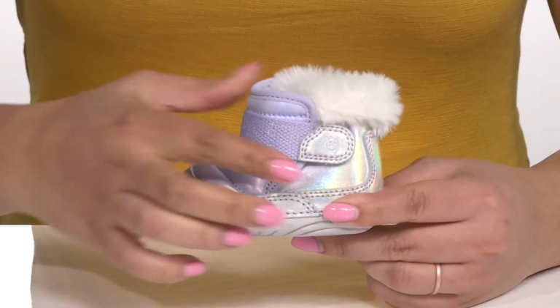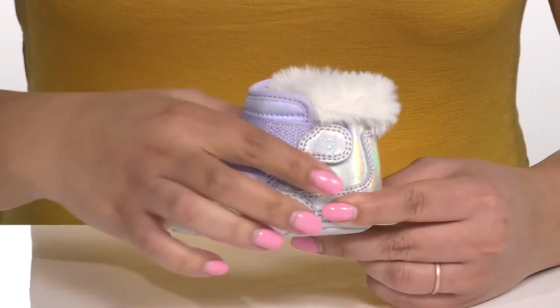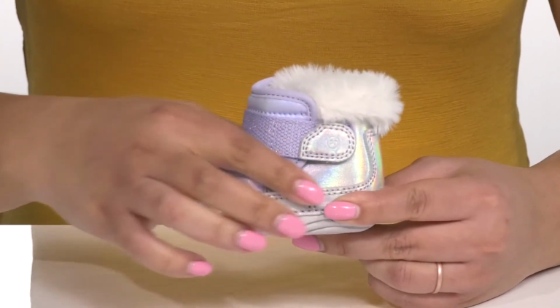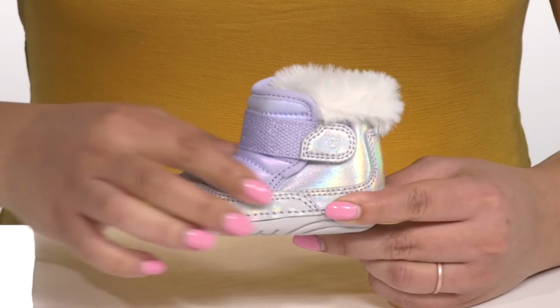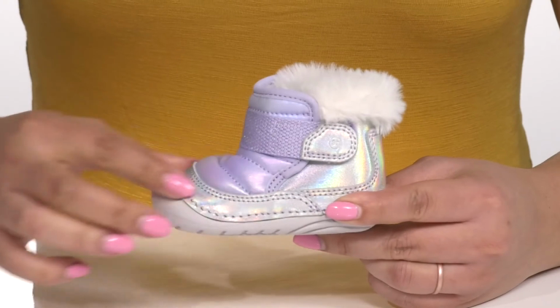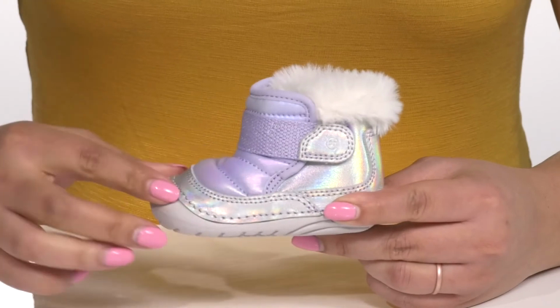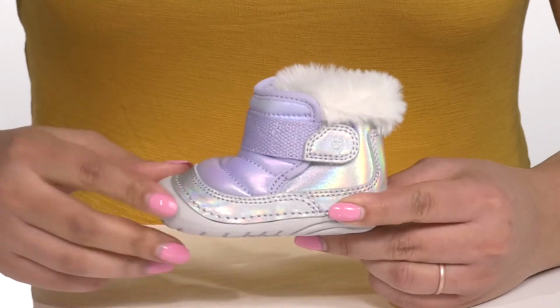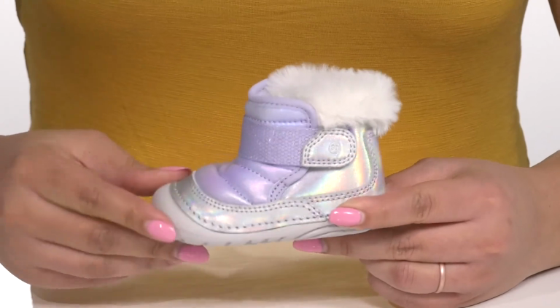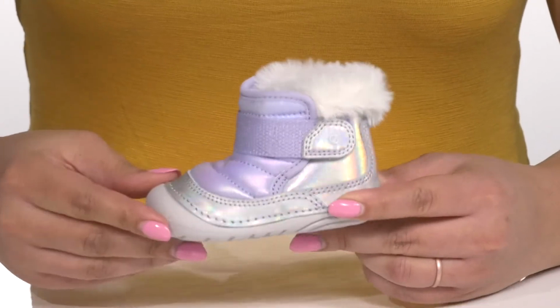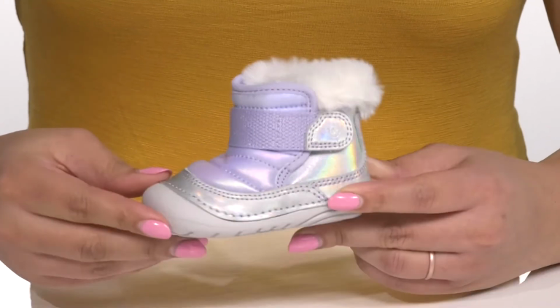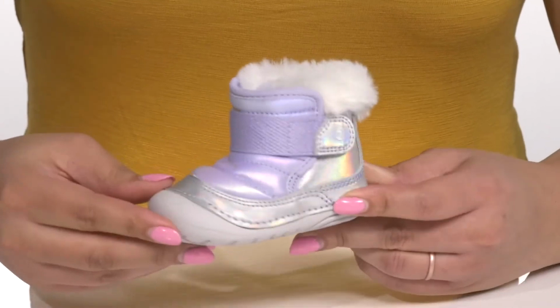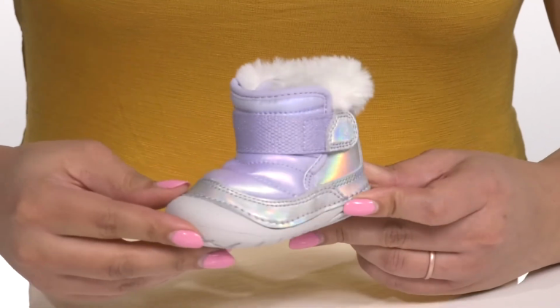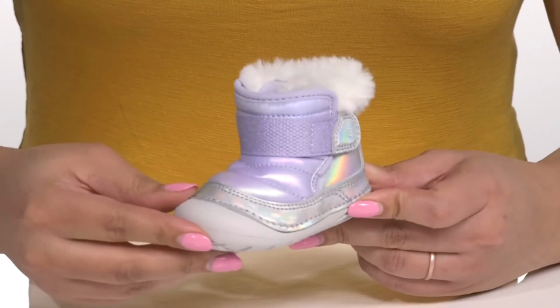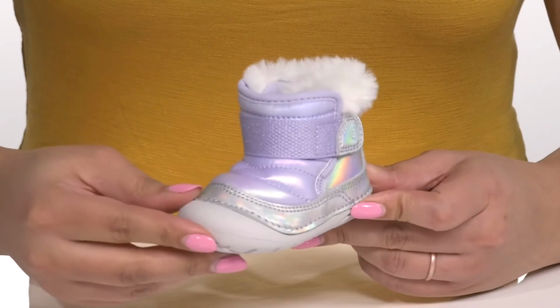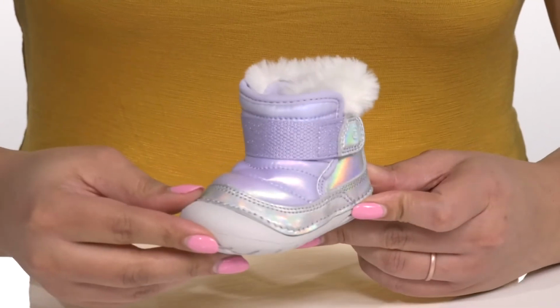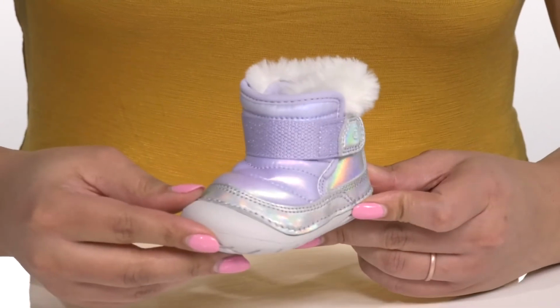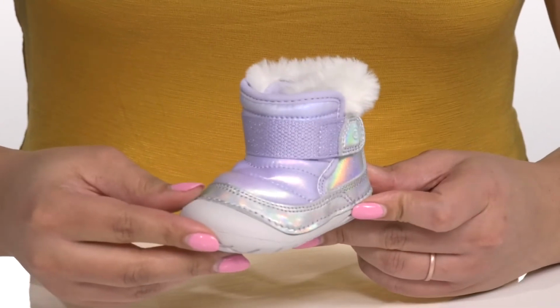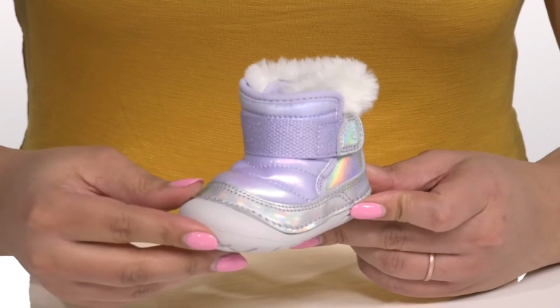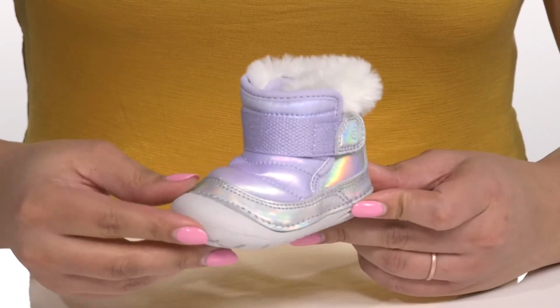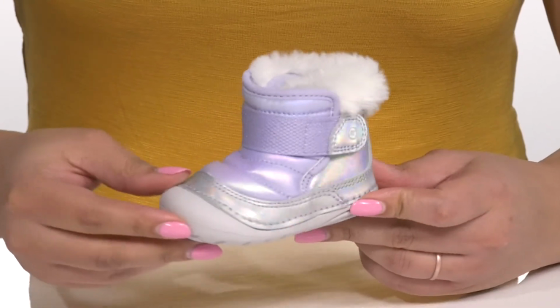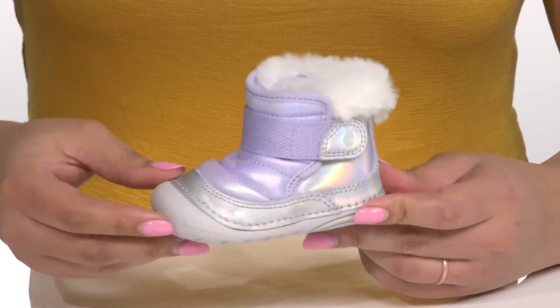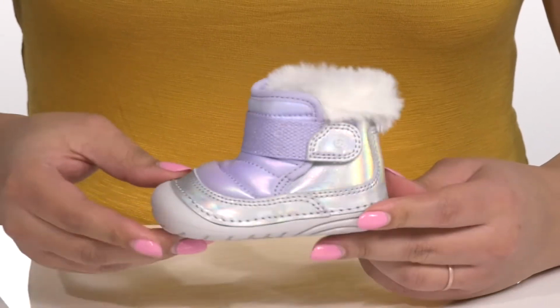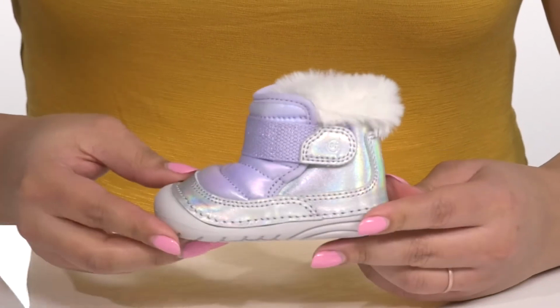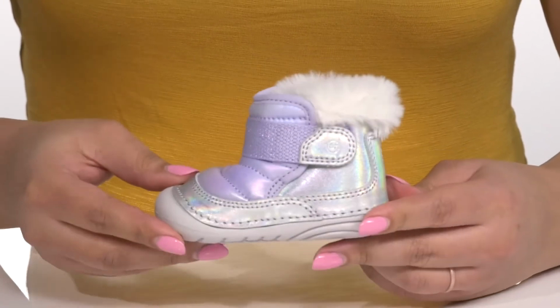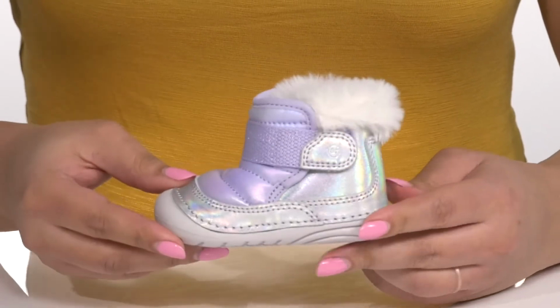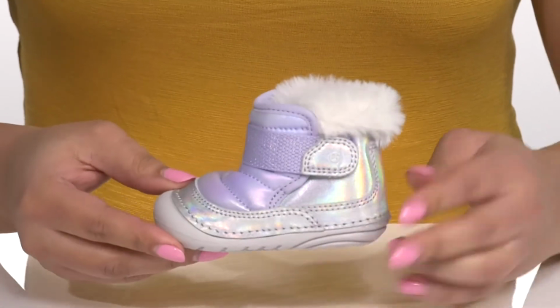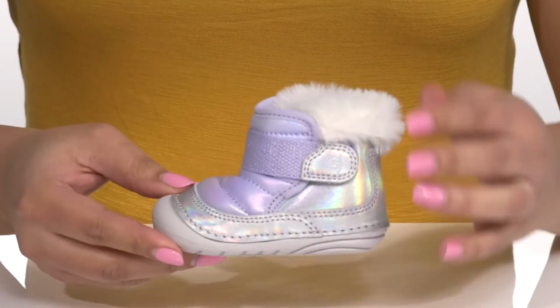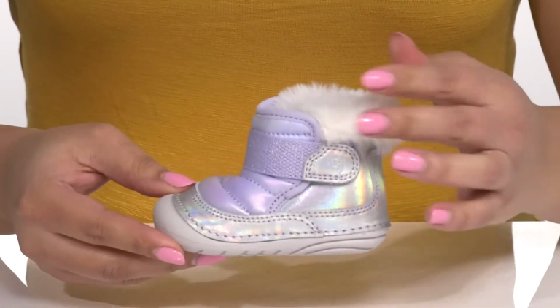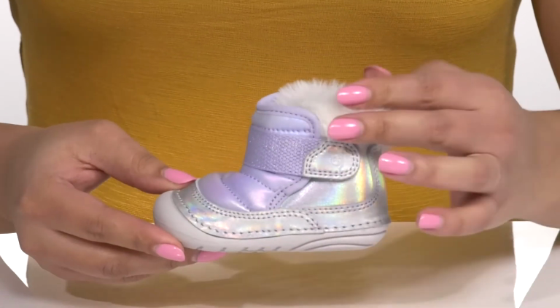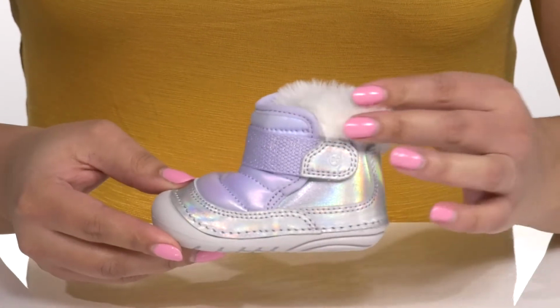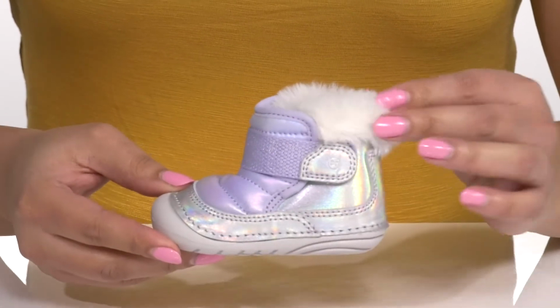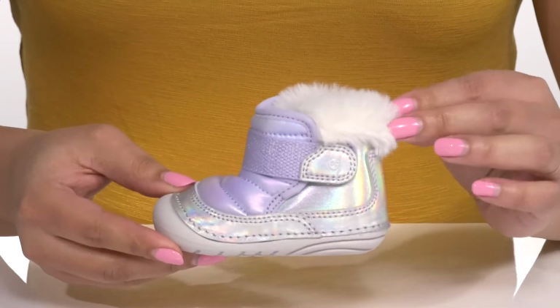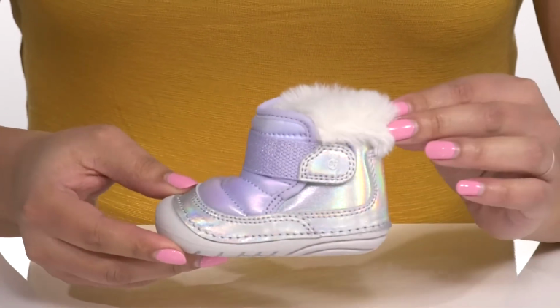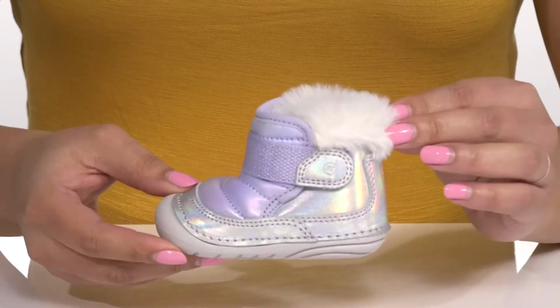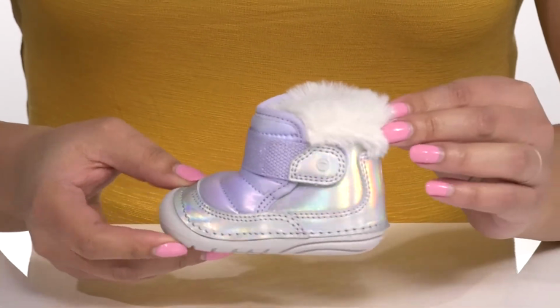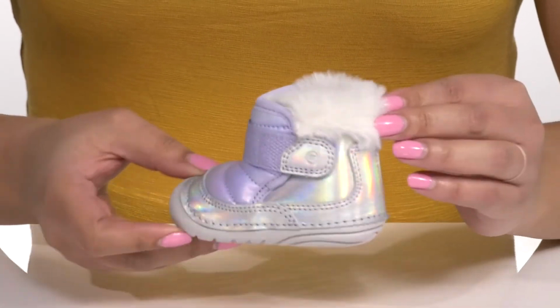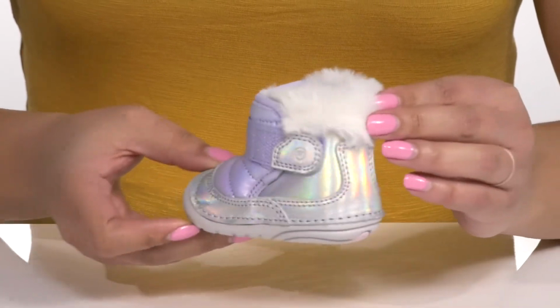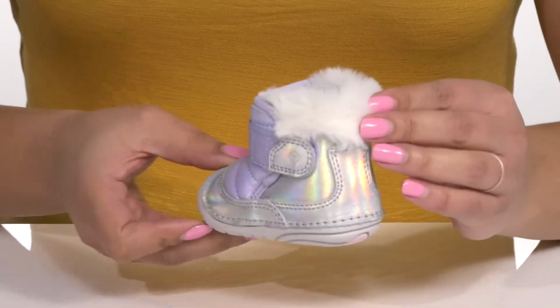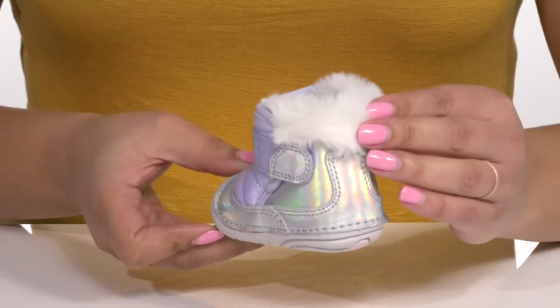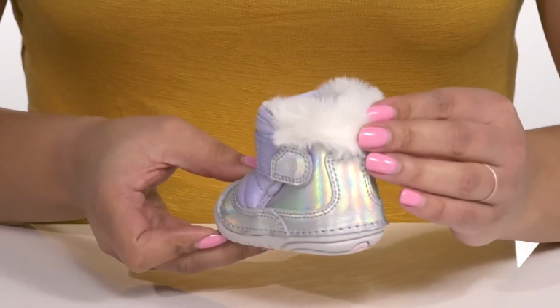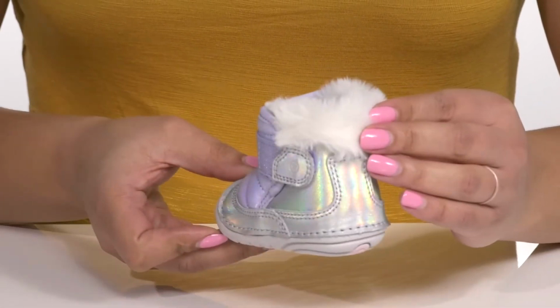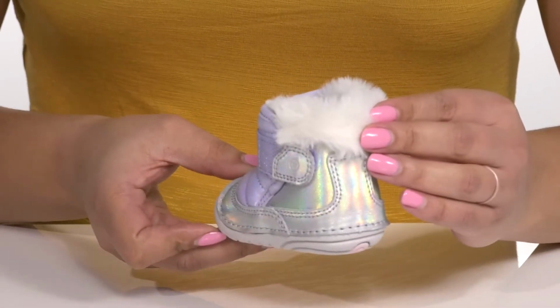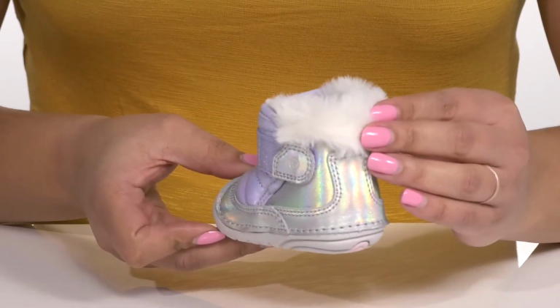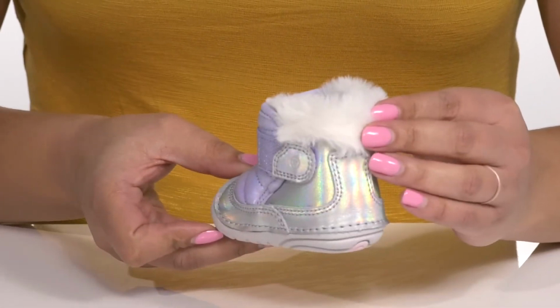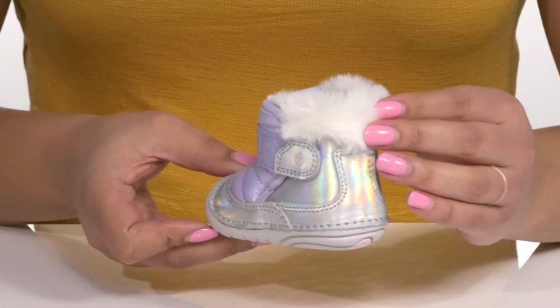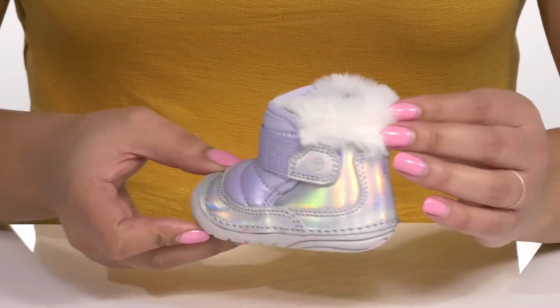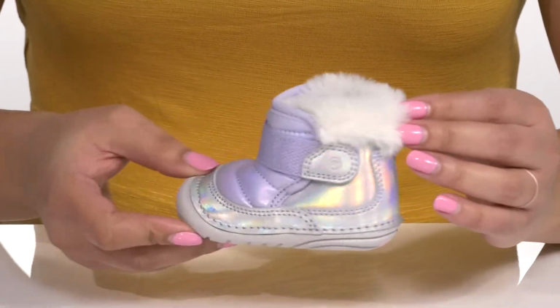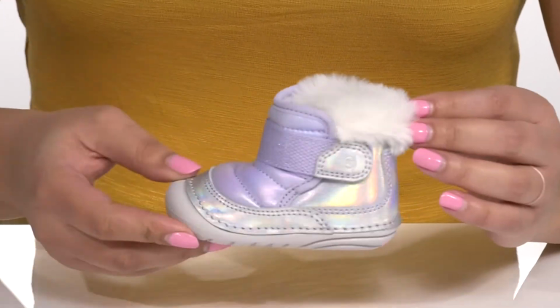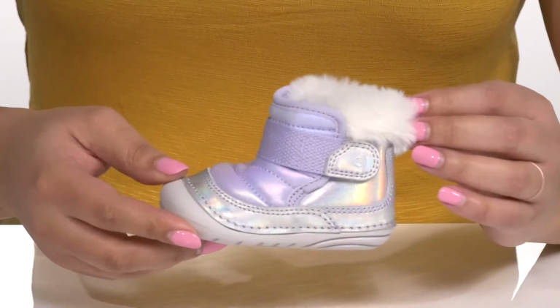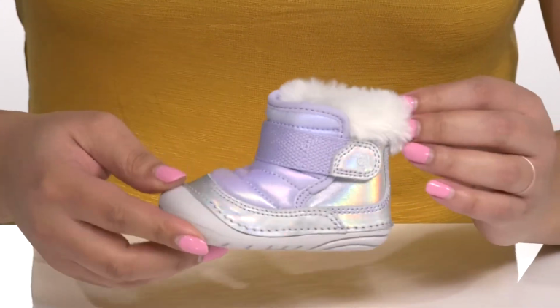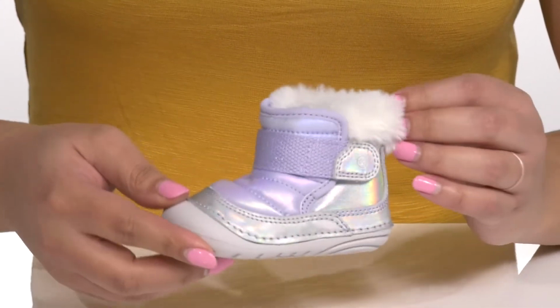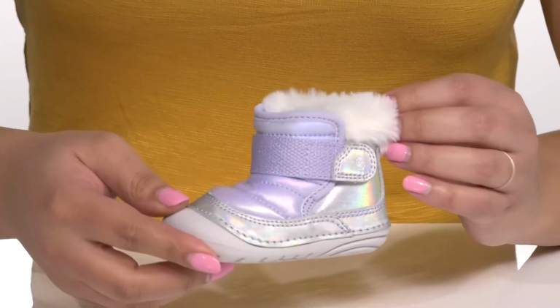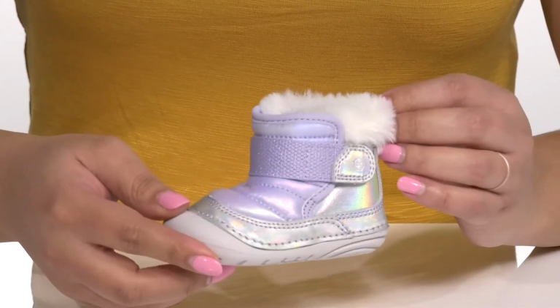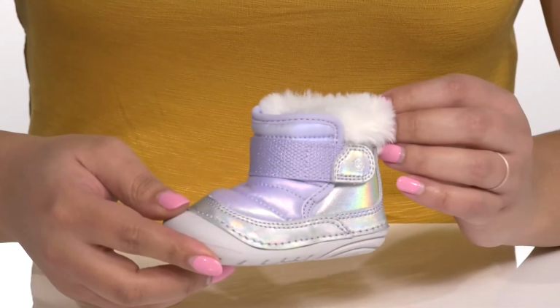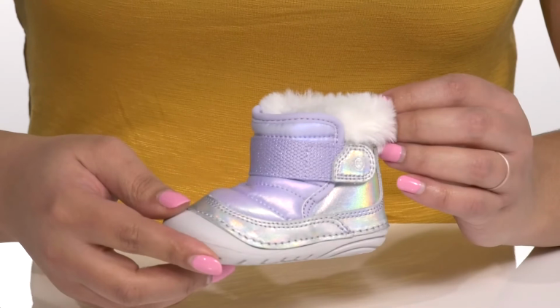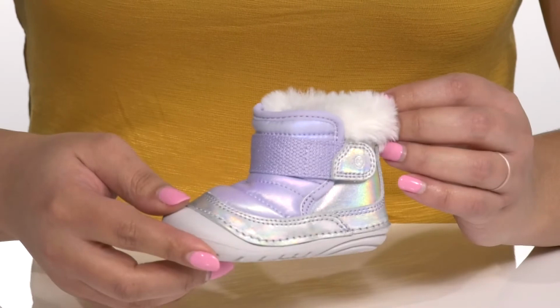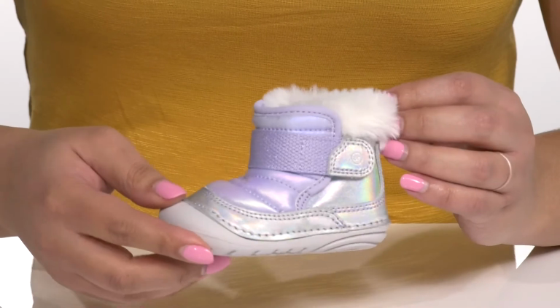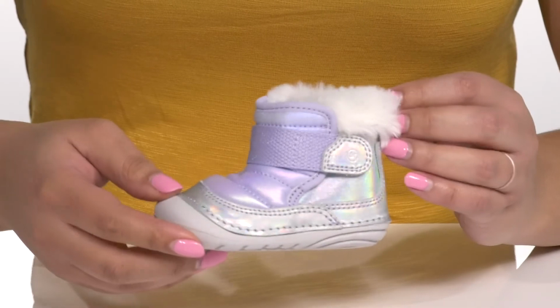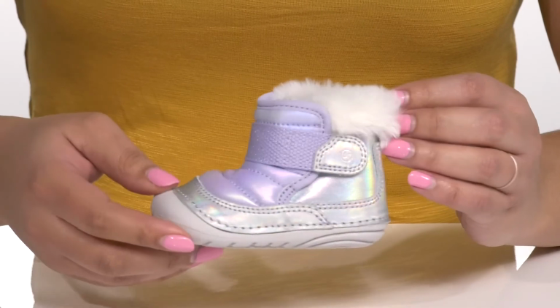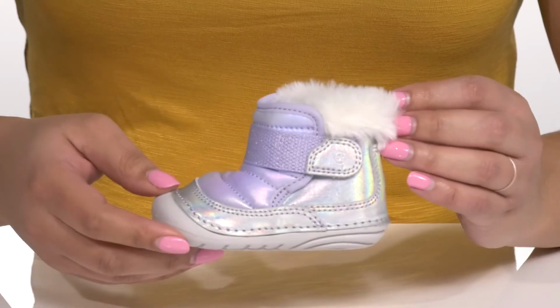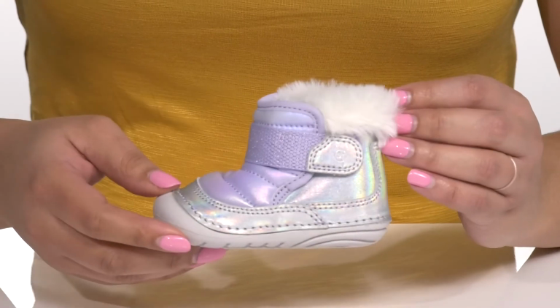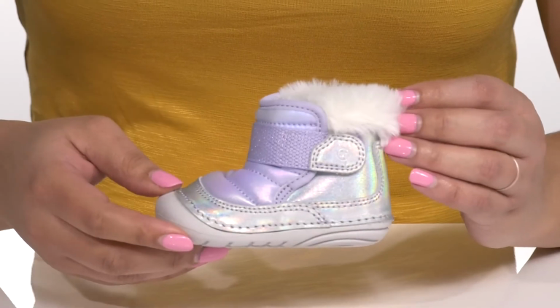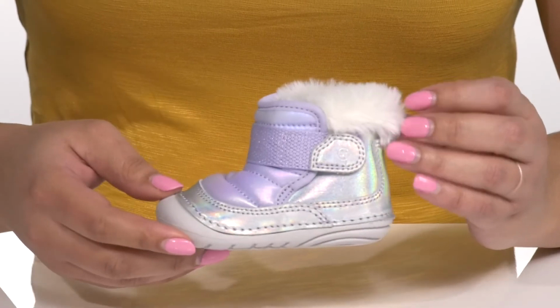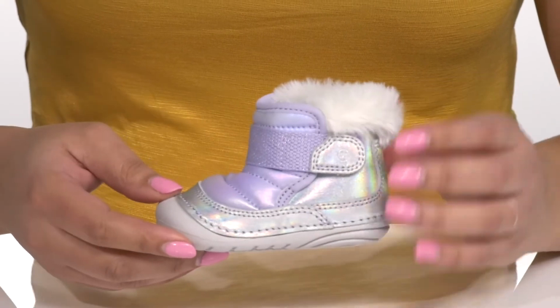They have an iridescent finish all over, with a plush faux fur-lined collar, giving them a look that's perfect for the winter.